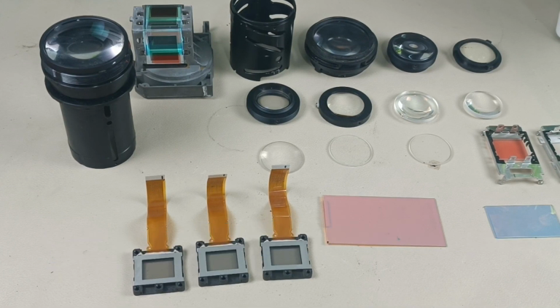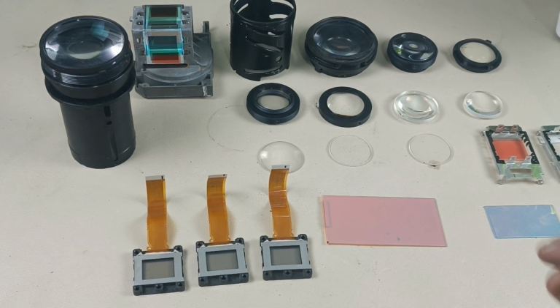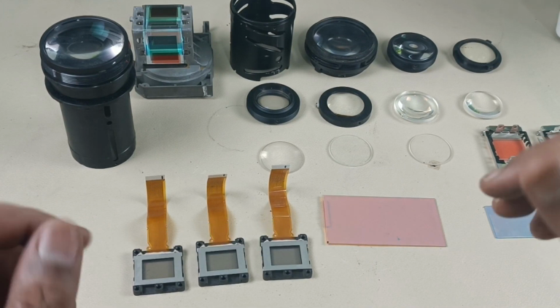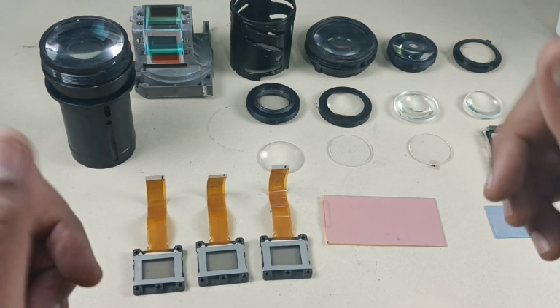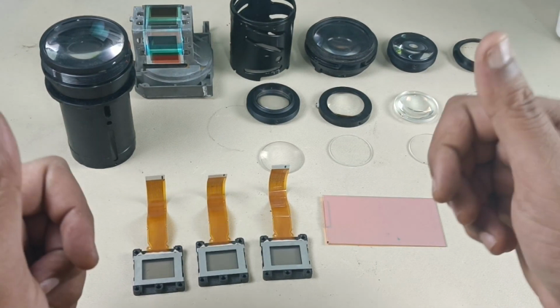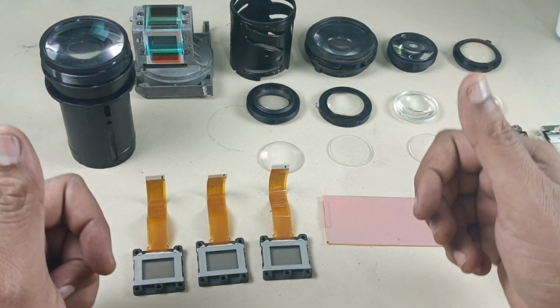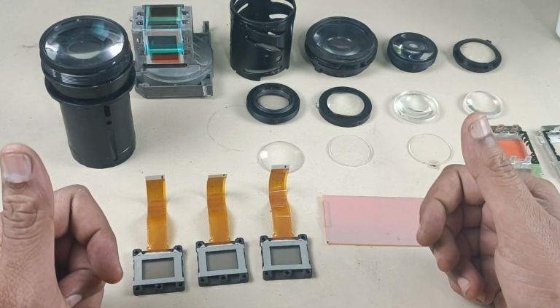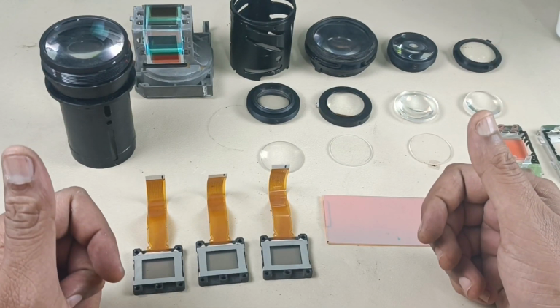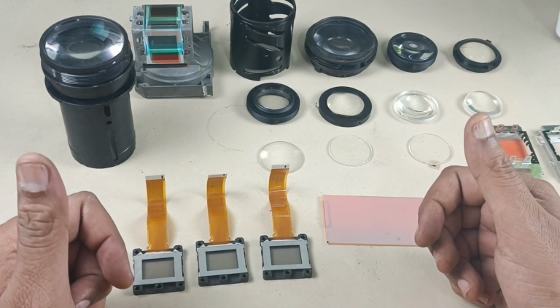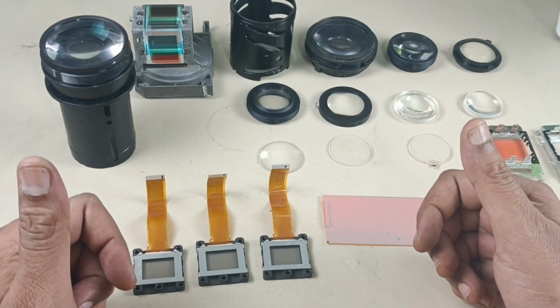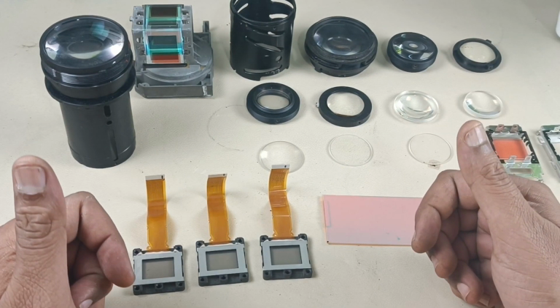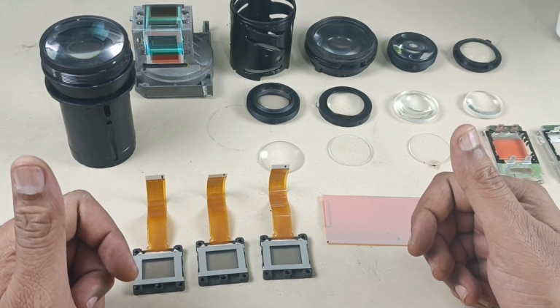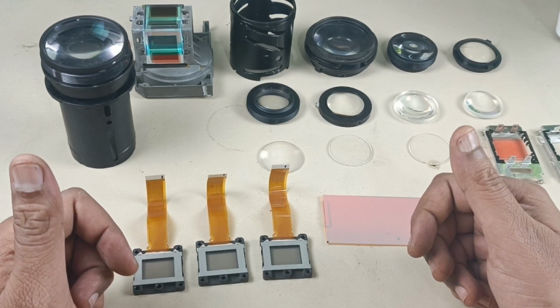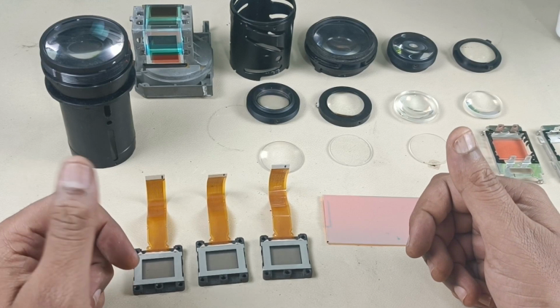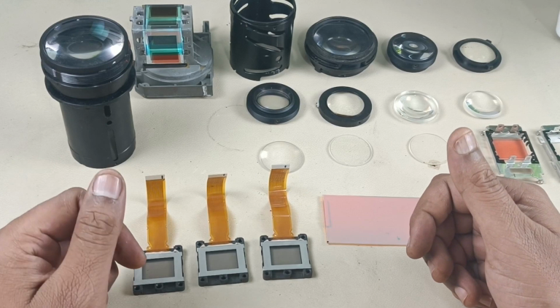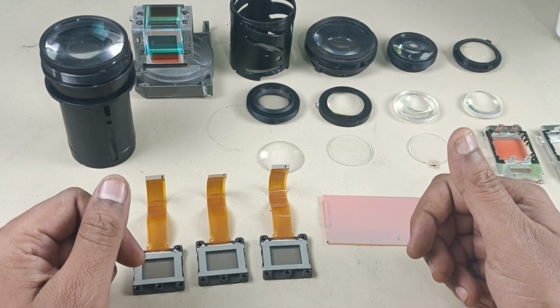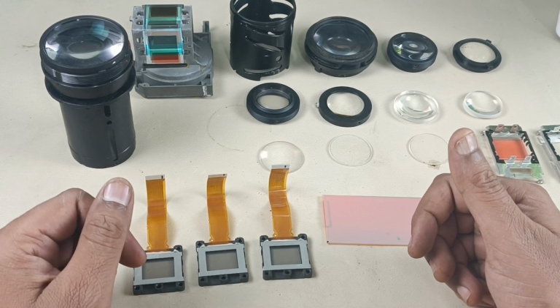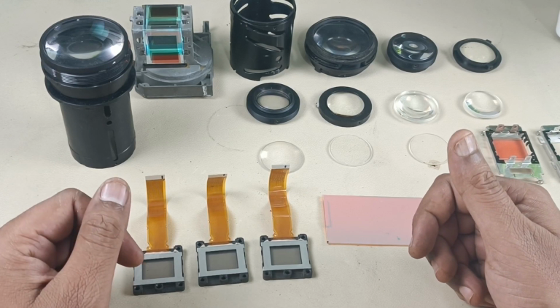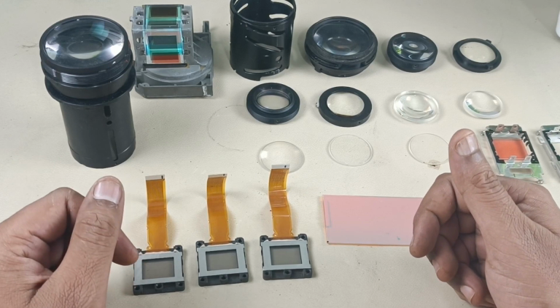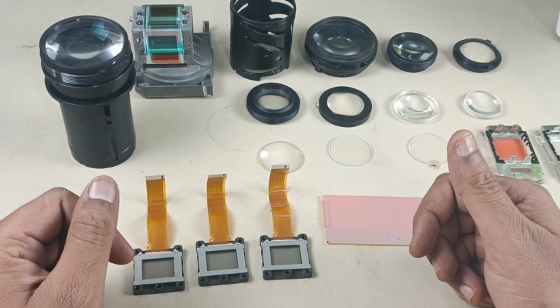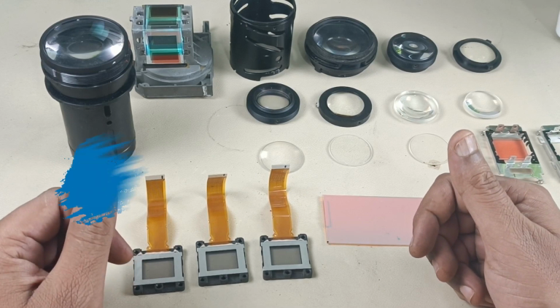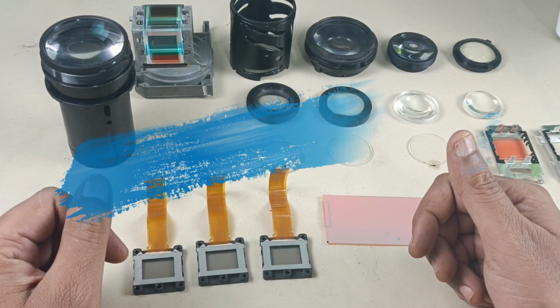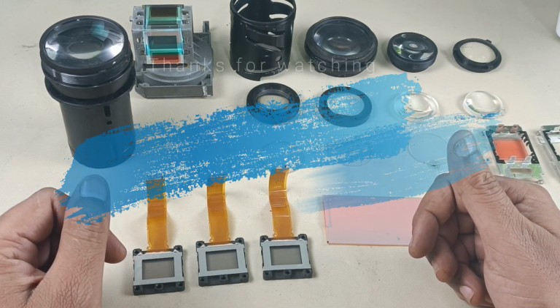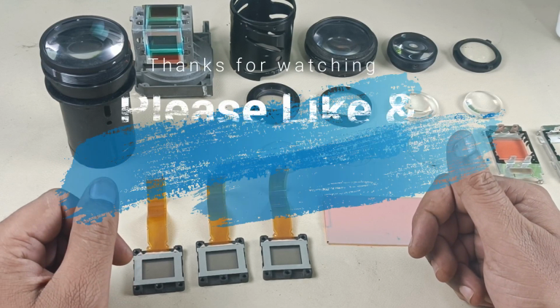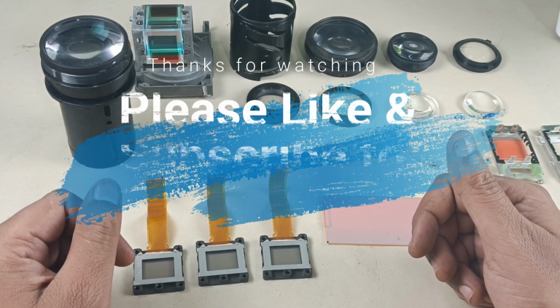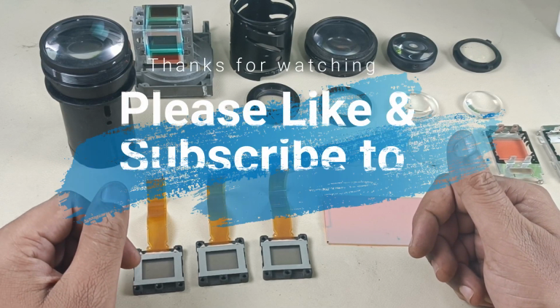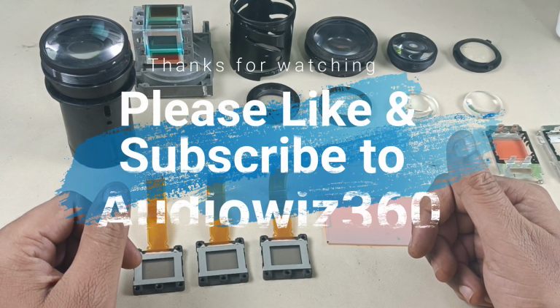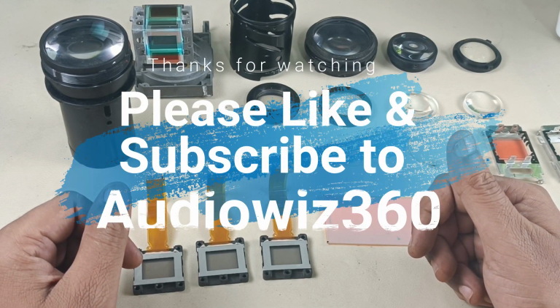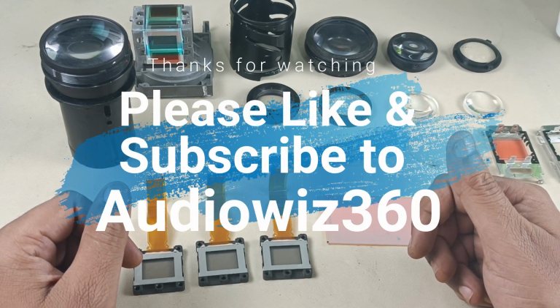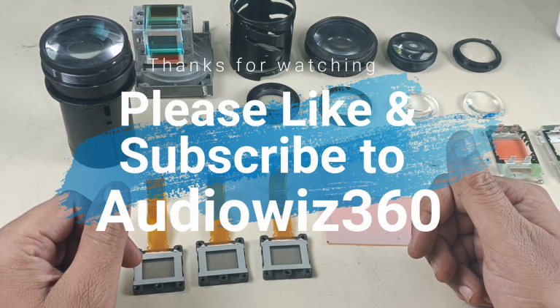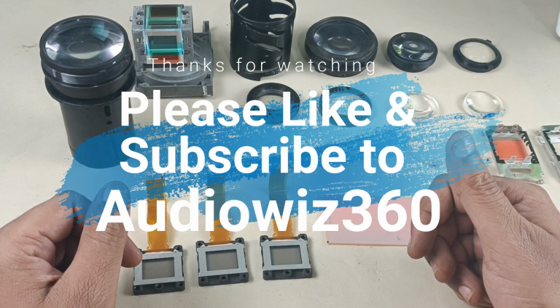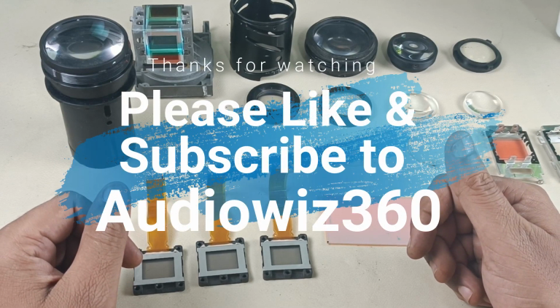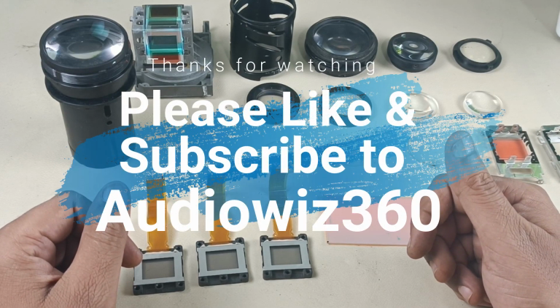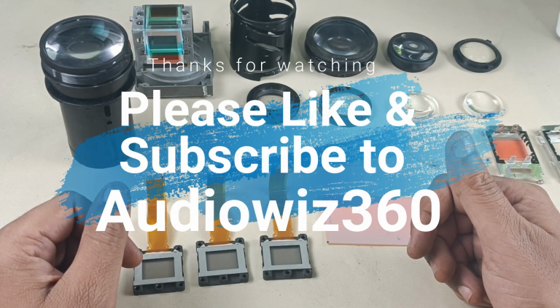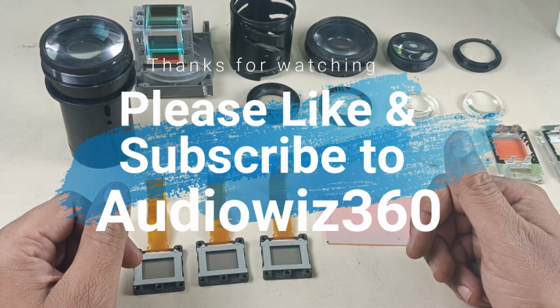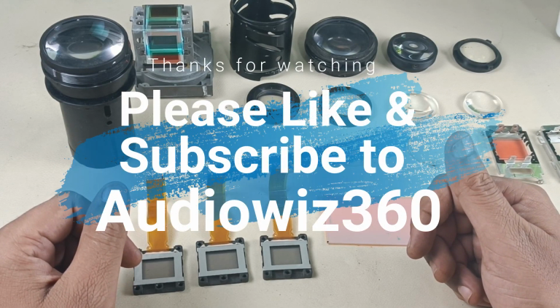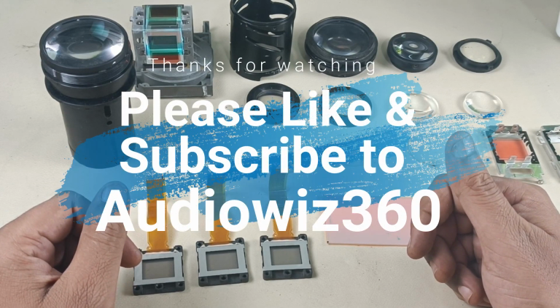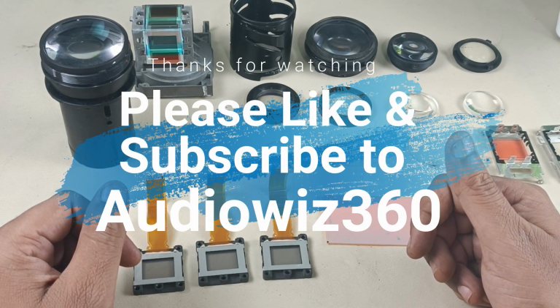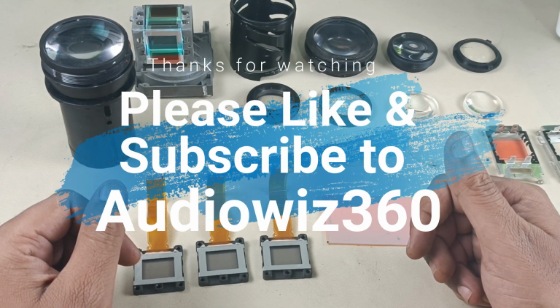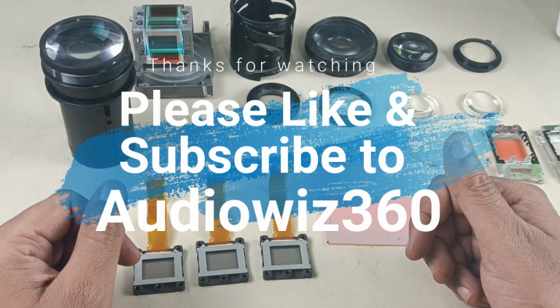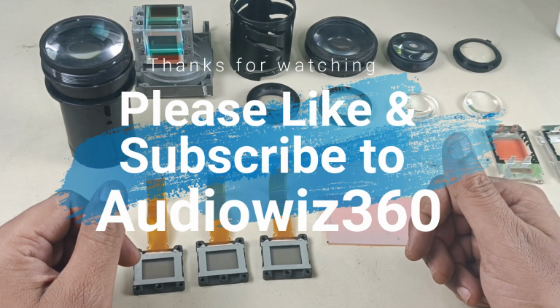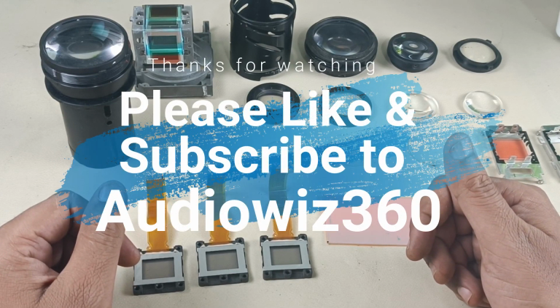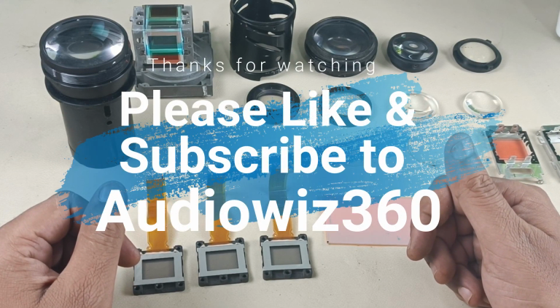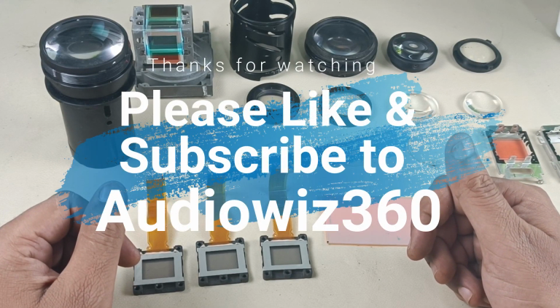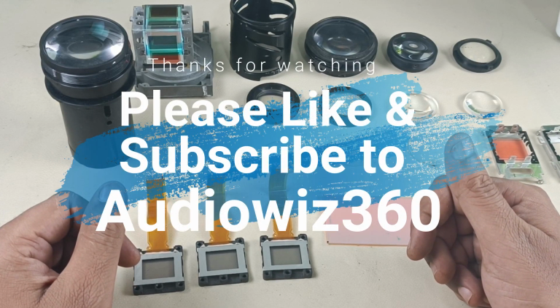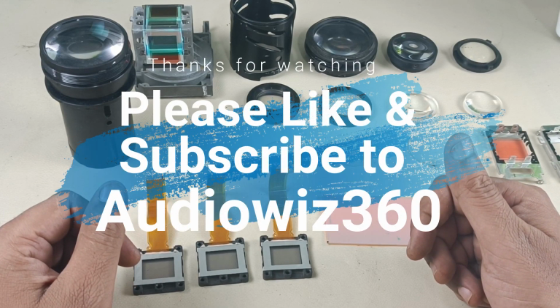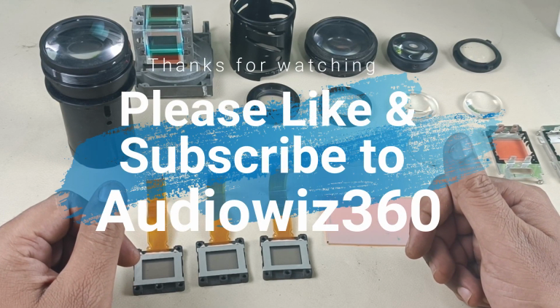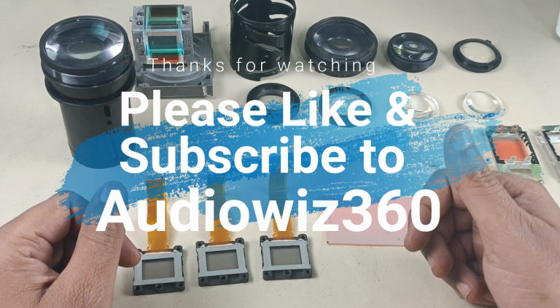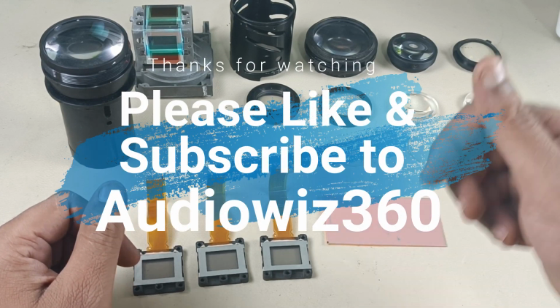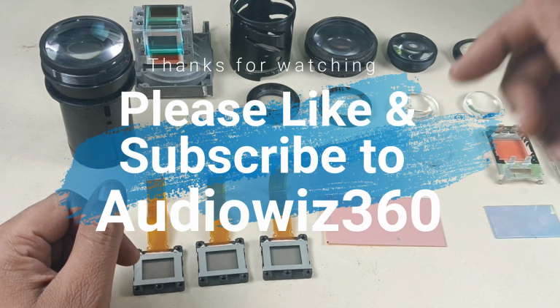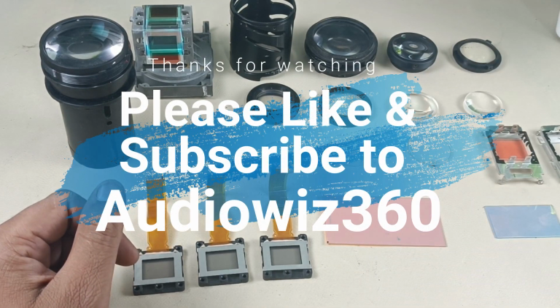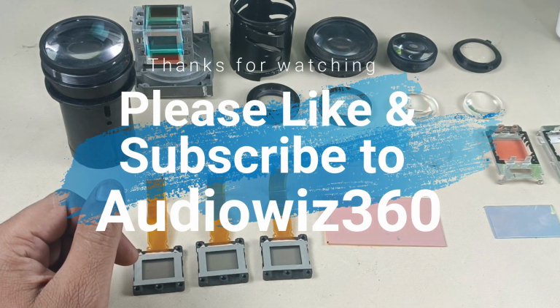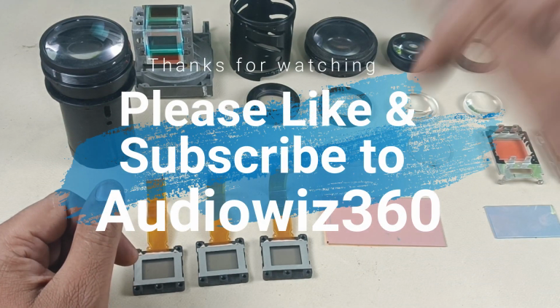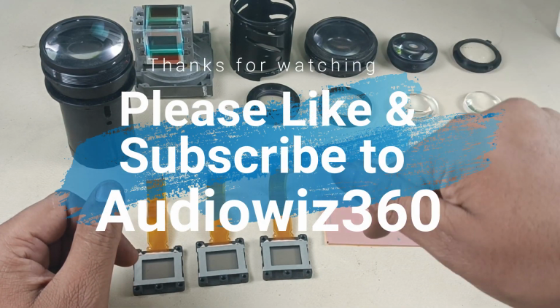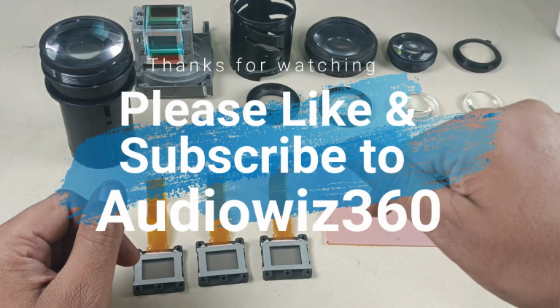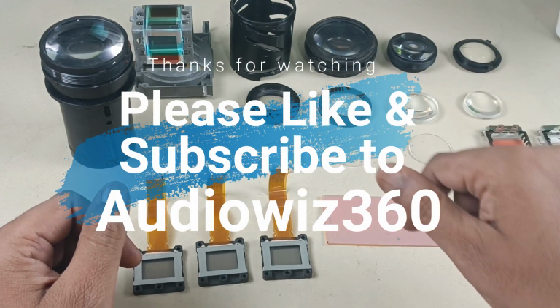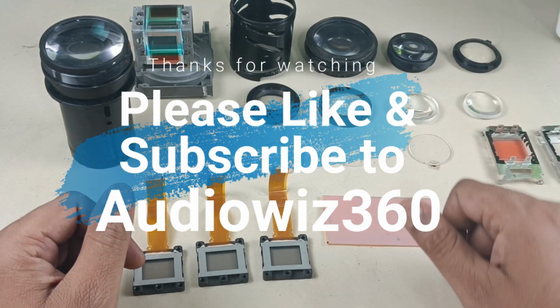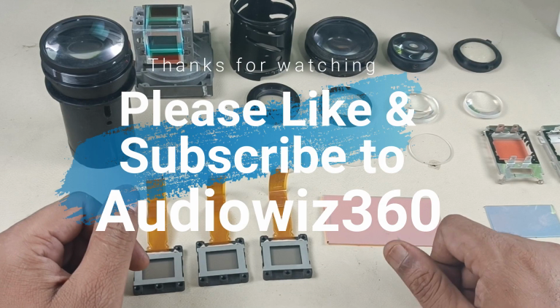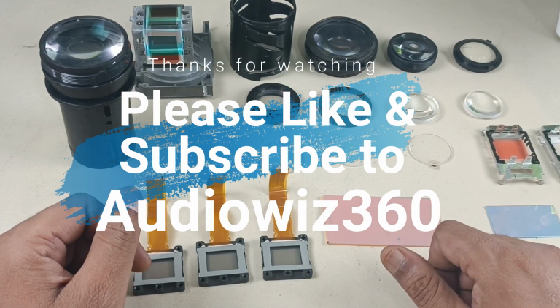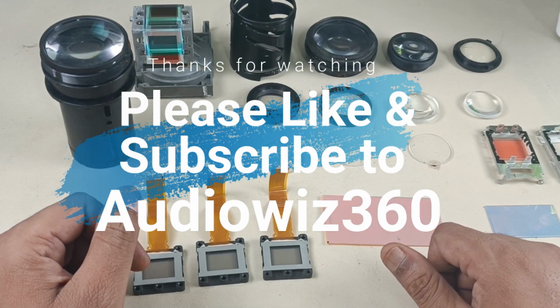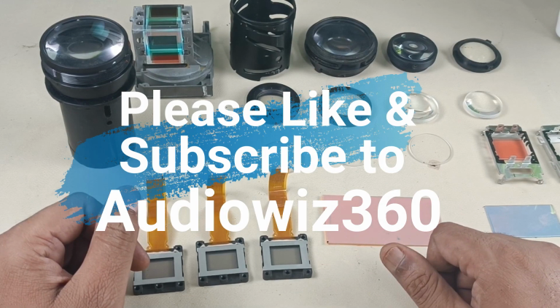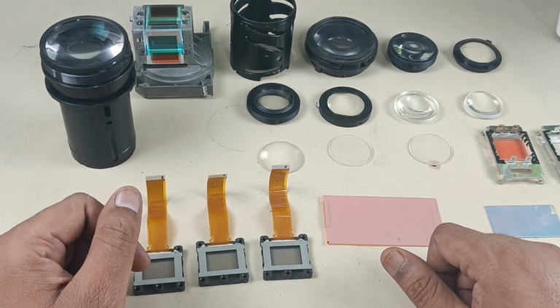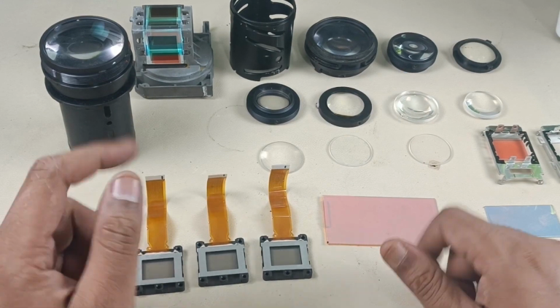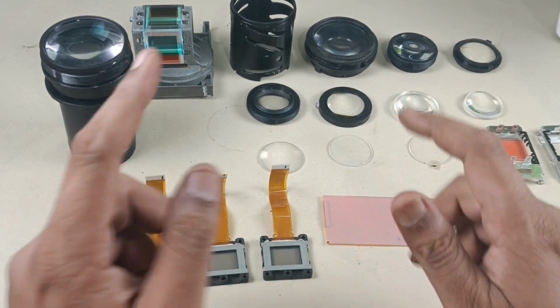Thanks for watching the video. If you like the video, please do like, share, and subscribe to Audiovis 360, and write a comment in the comment section below. Thanks for watching.